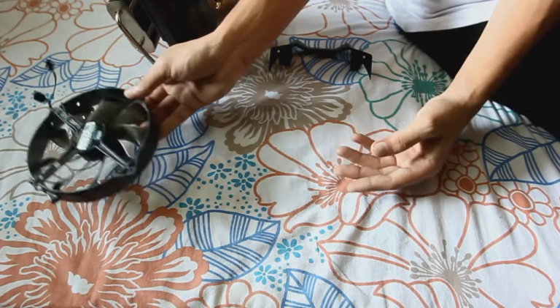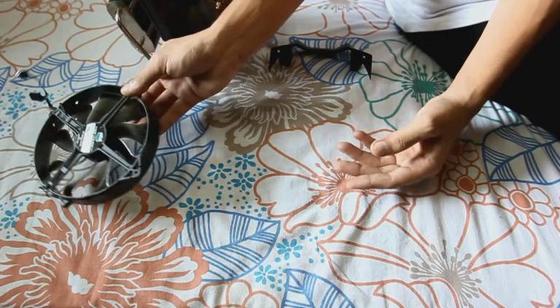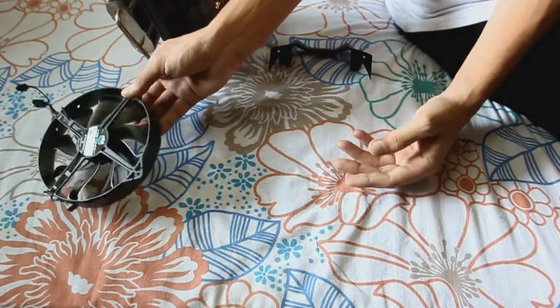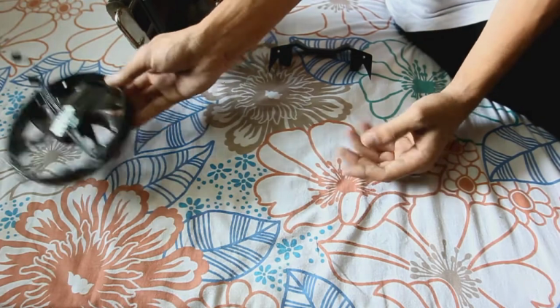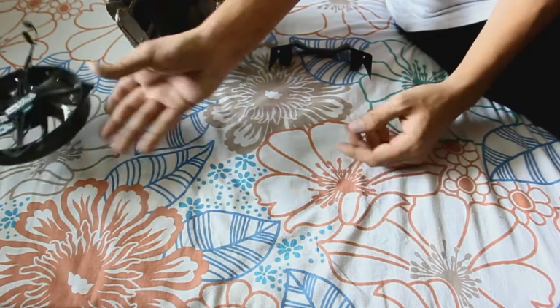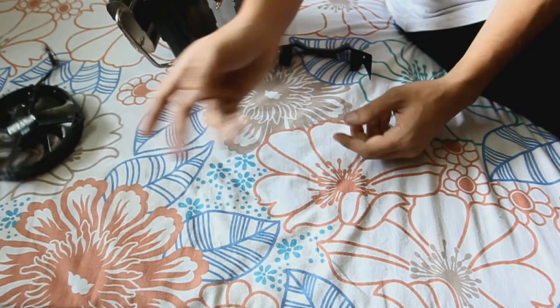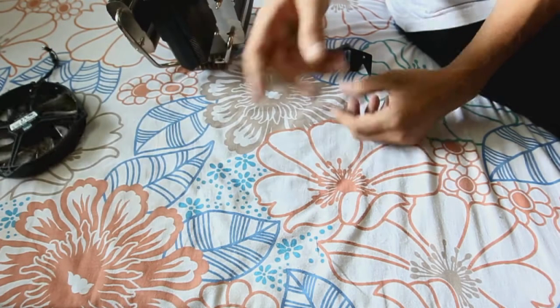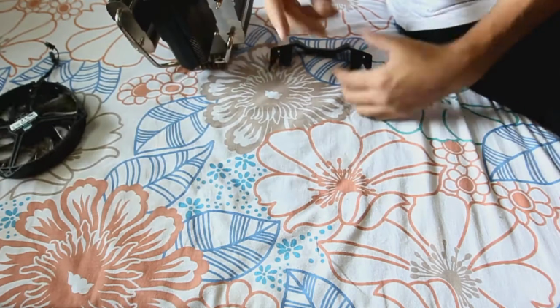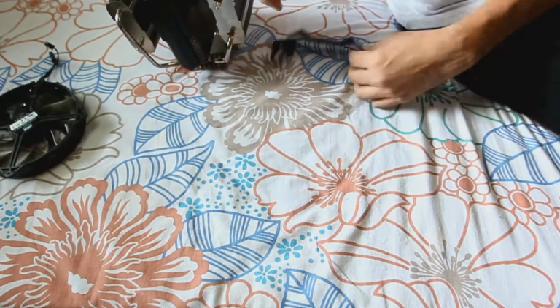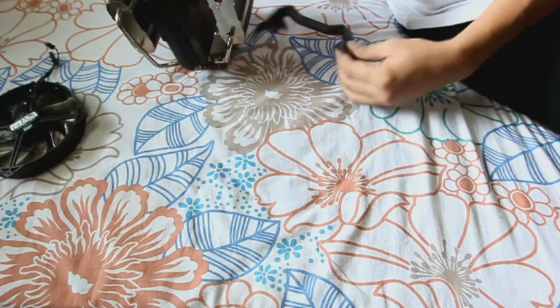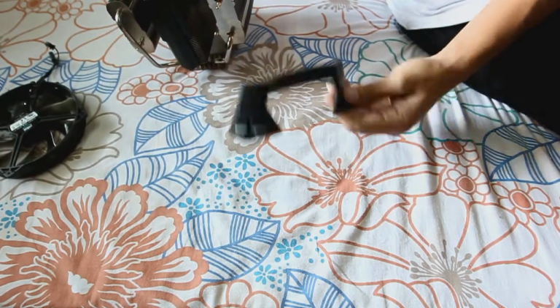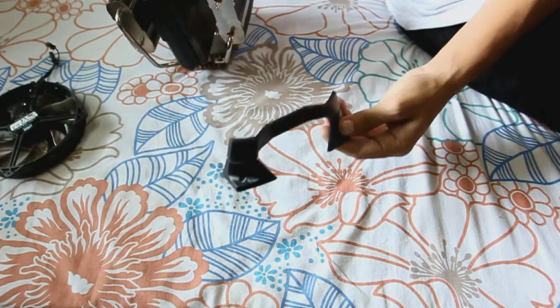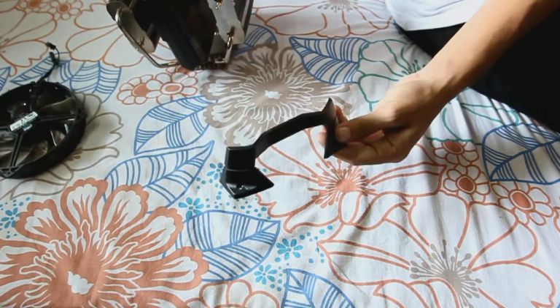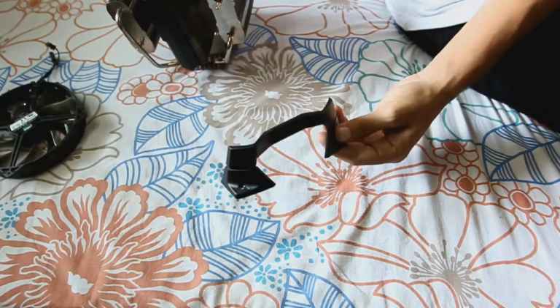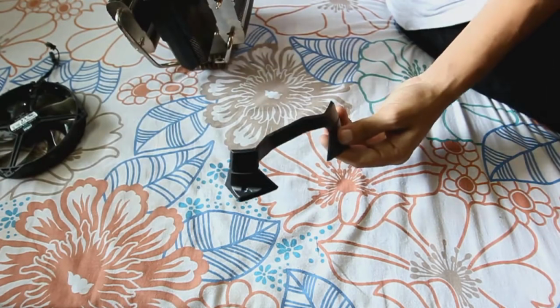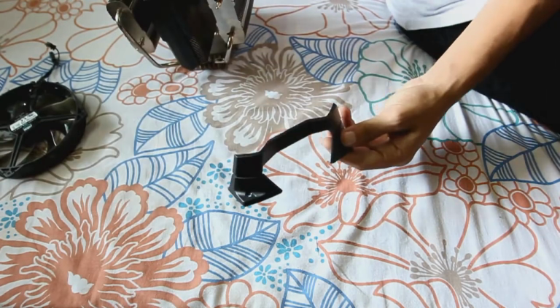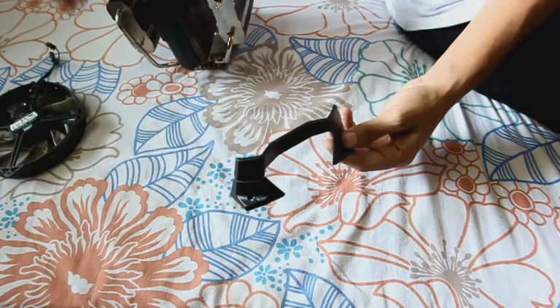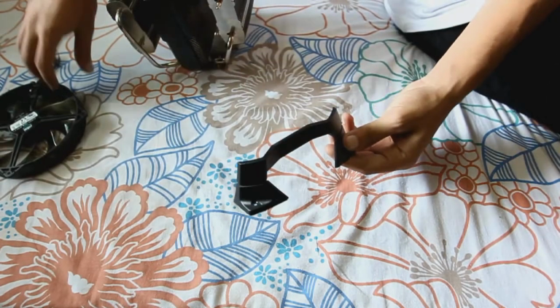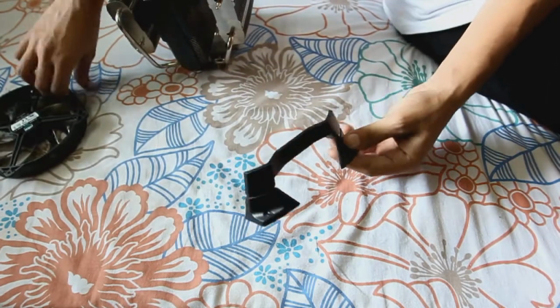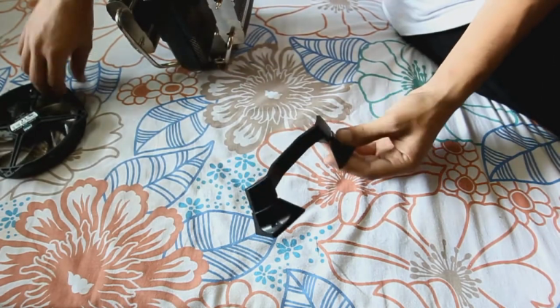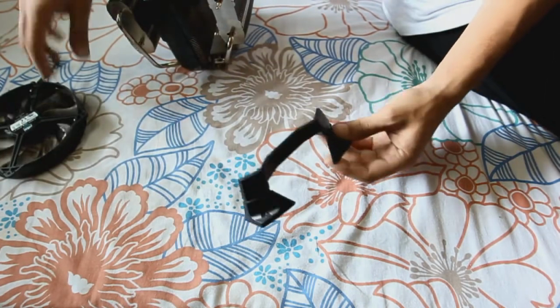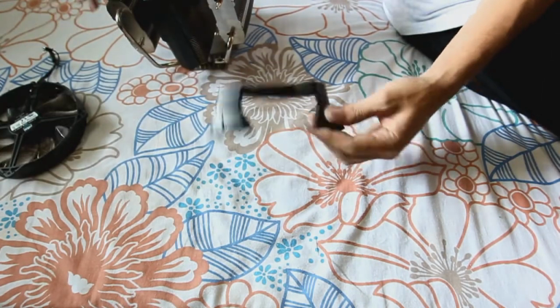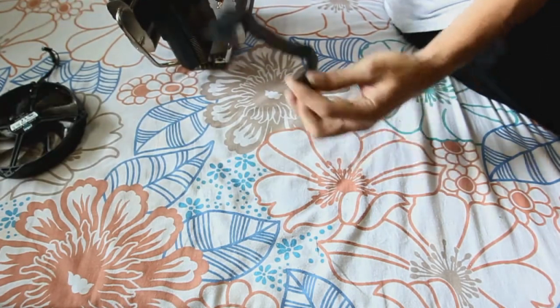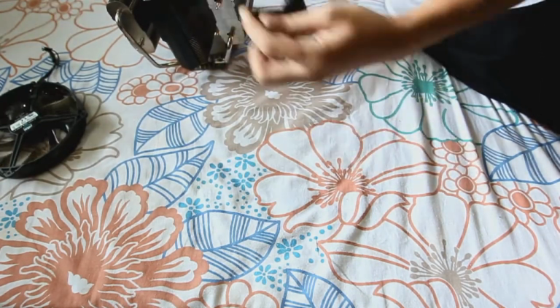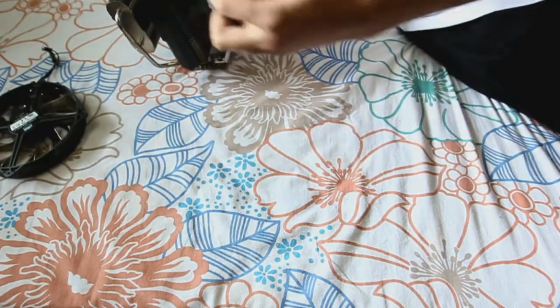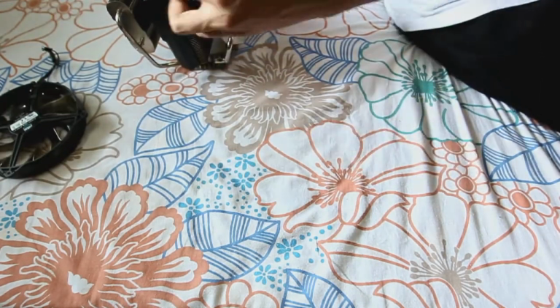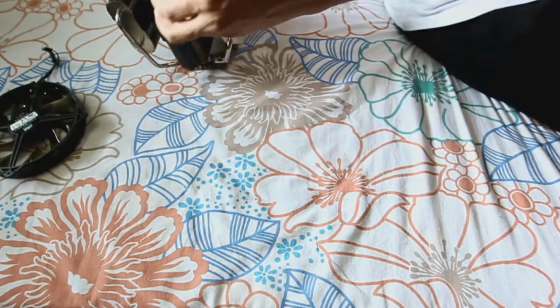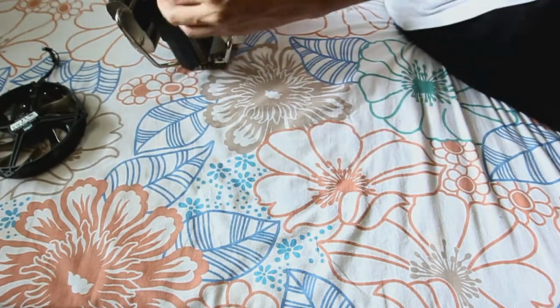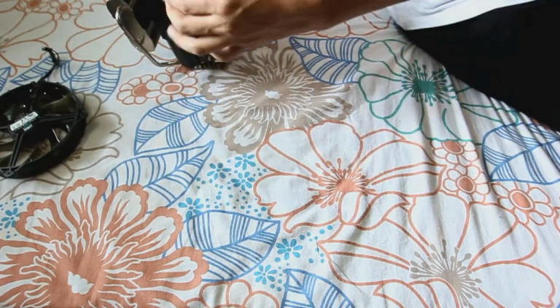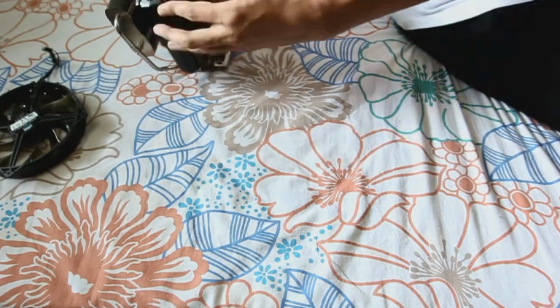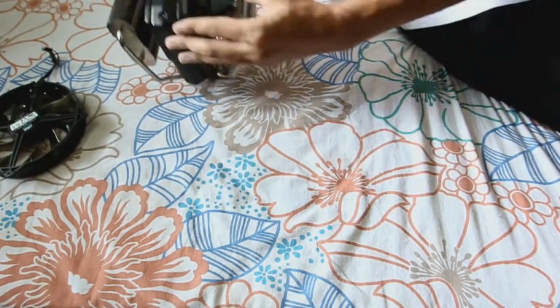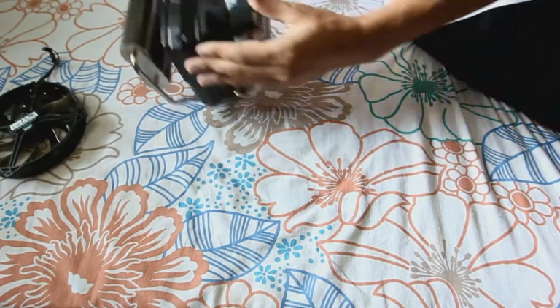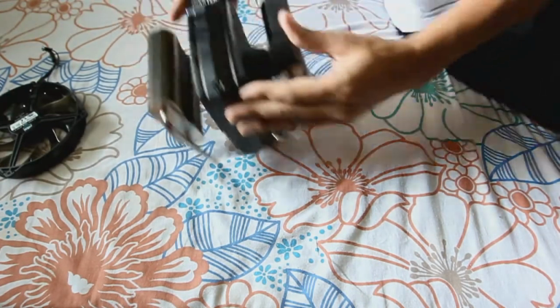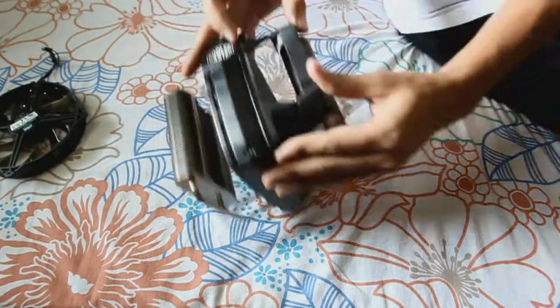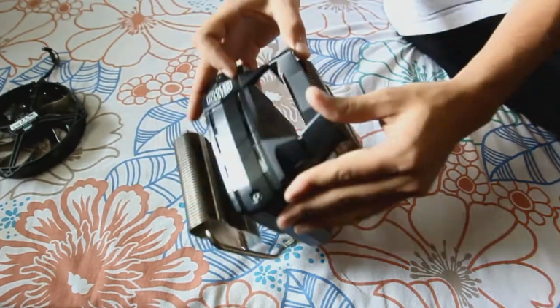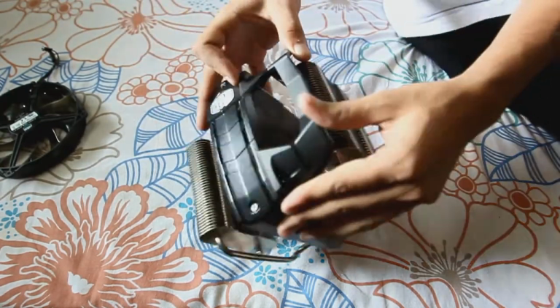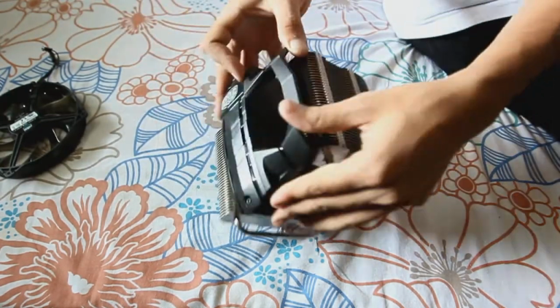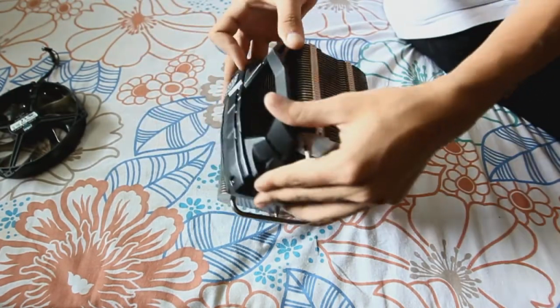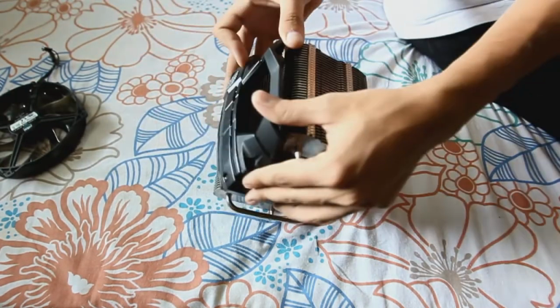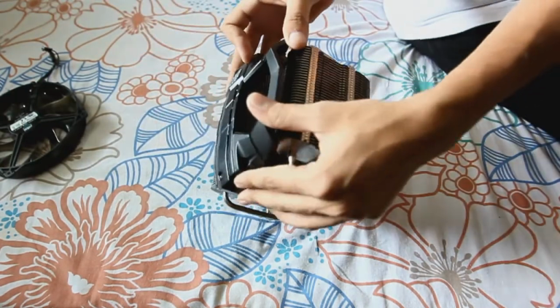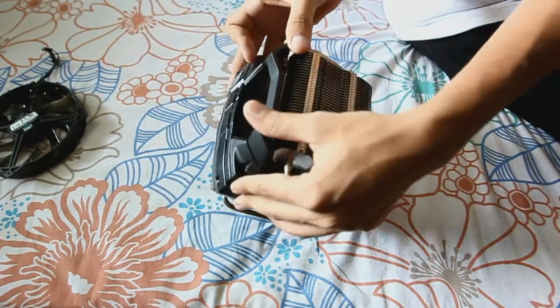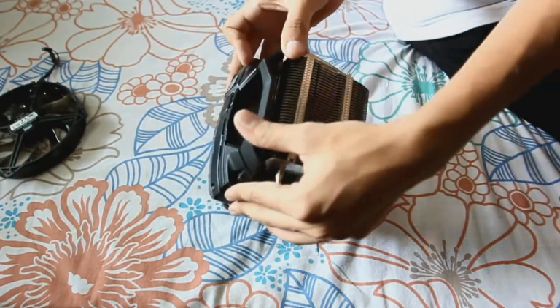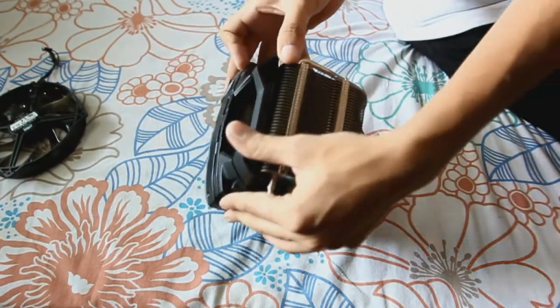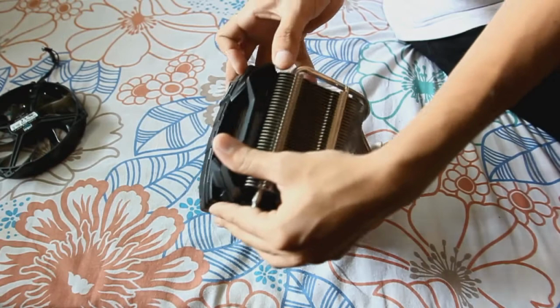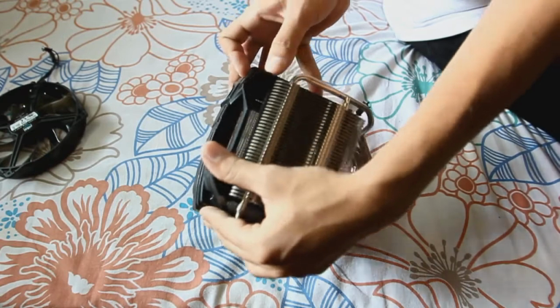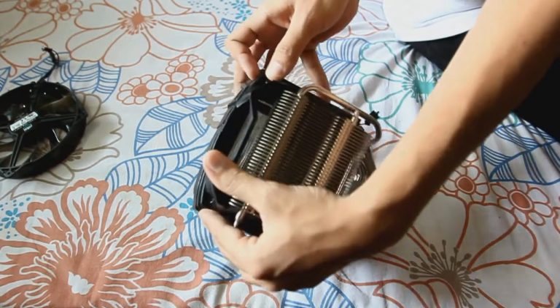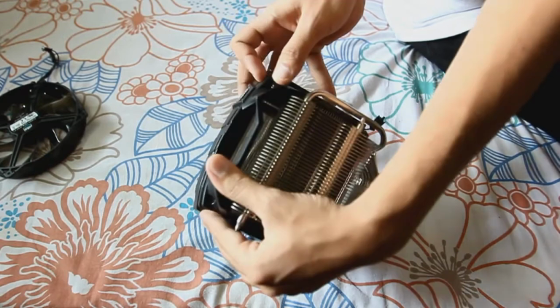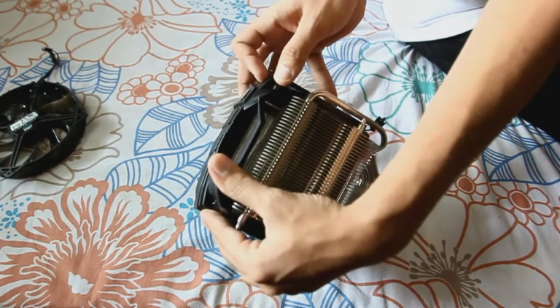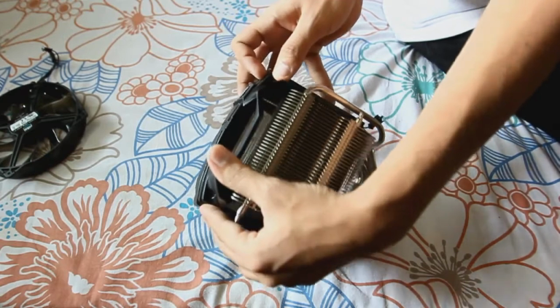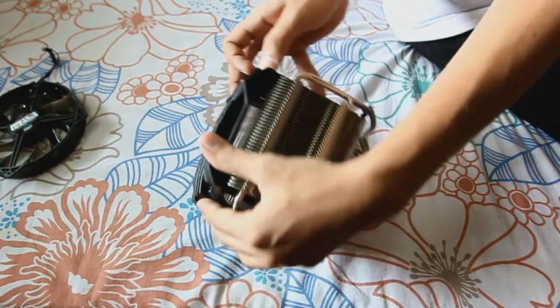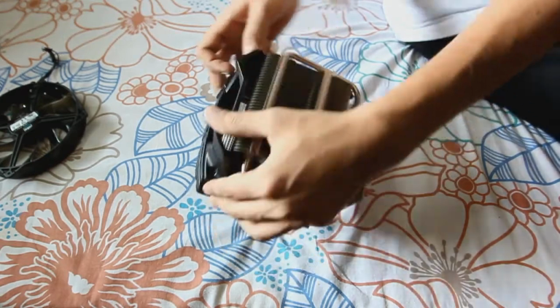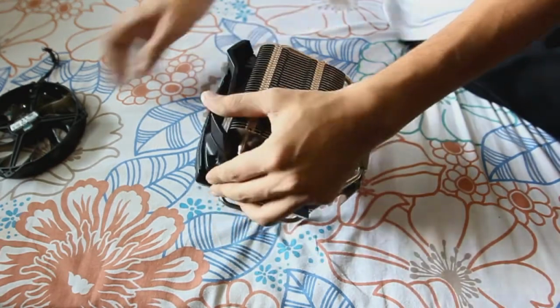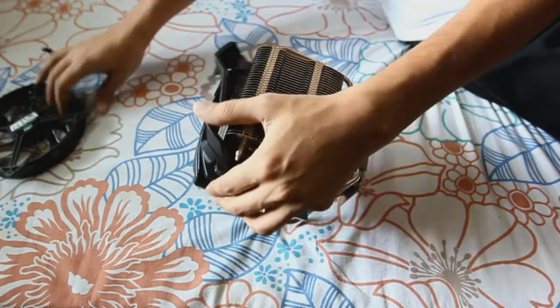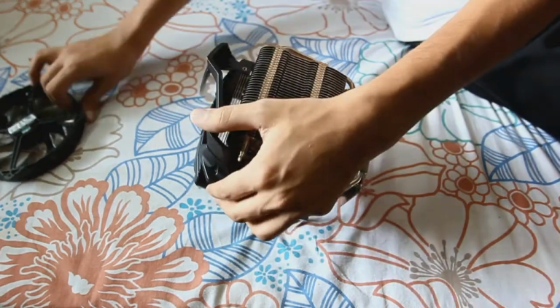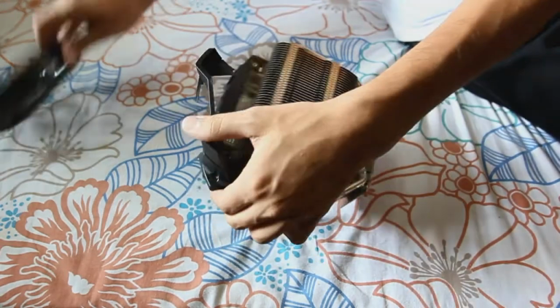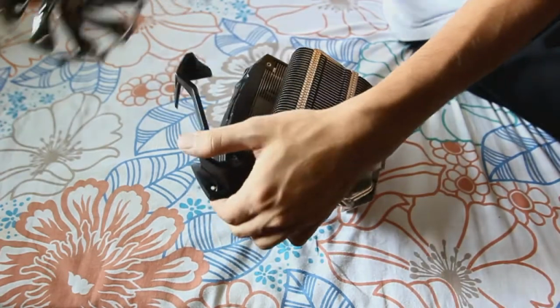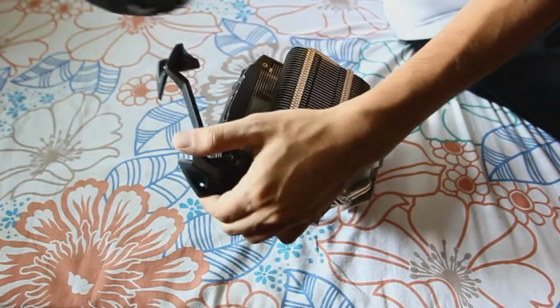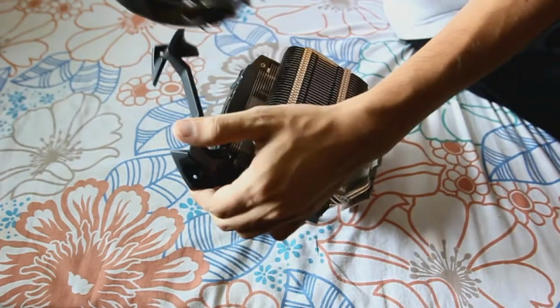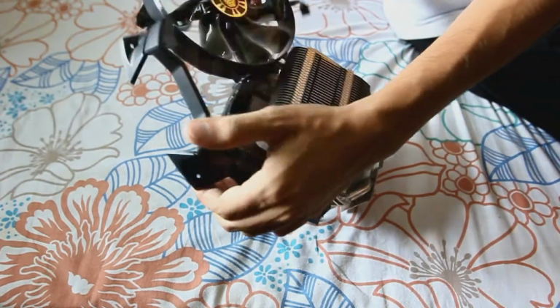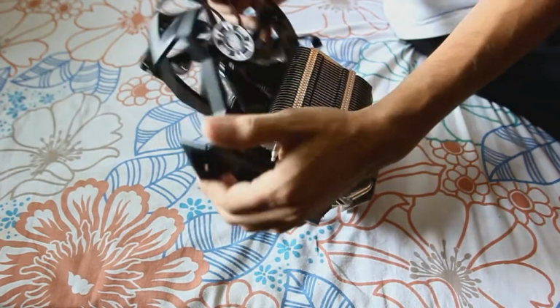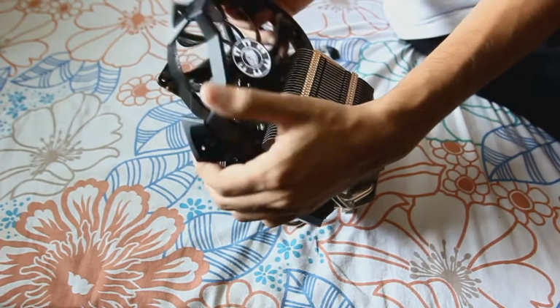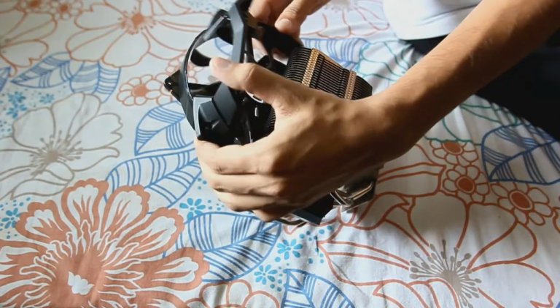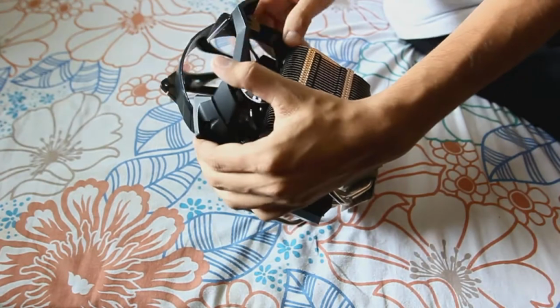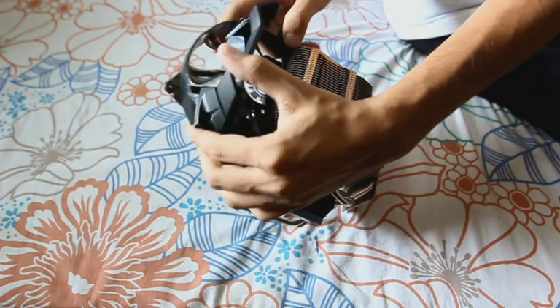Let's move on to the bracket which secures it over the heat sink when you put in the fan.